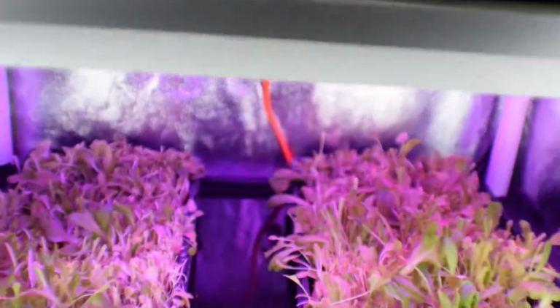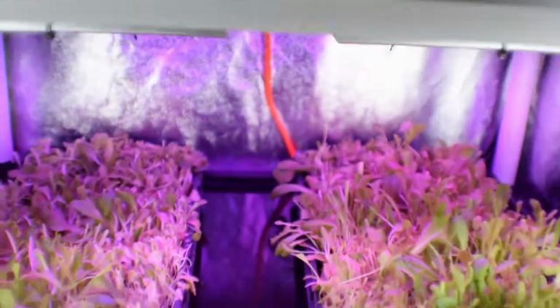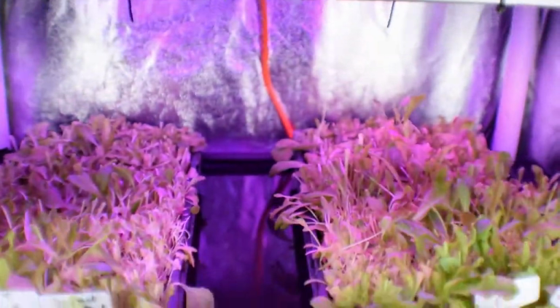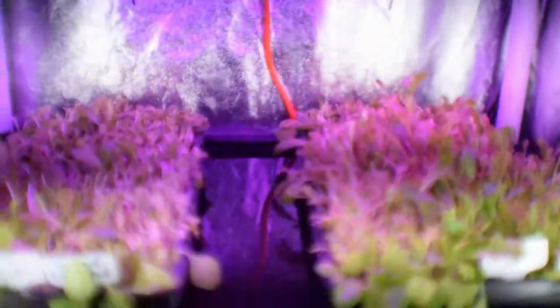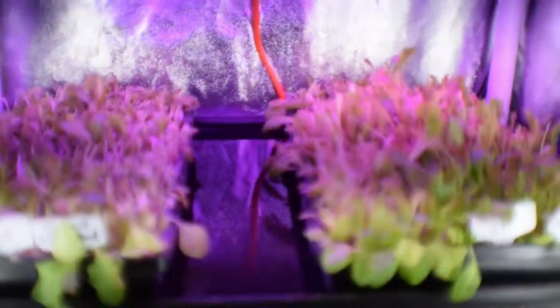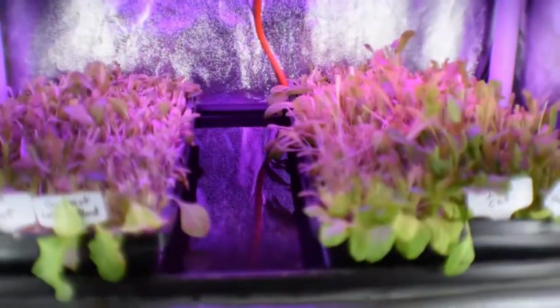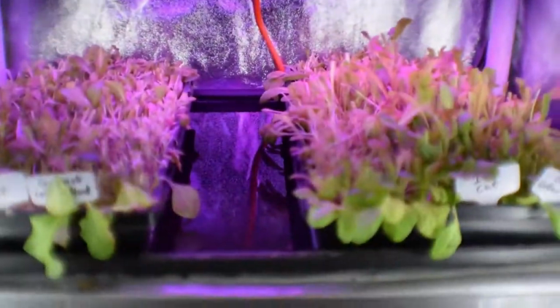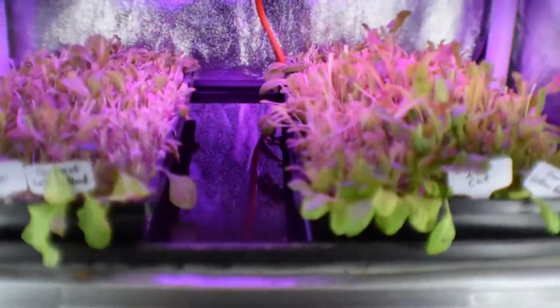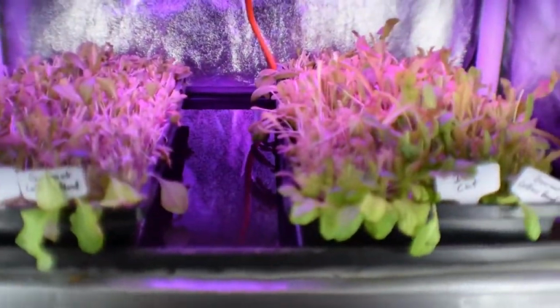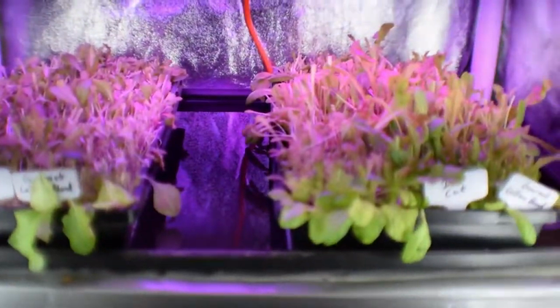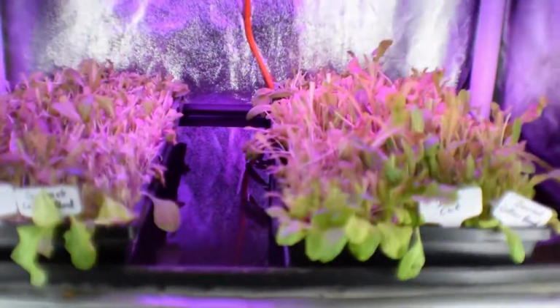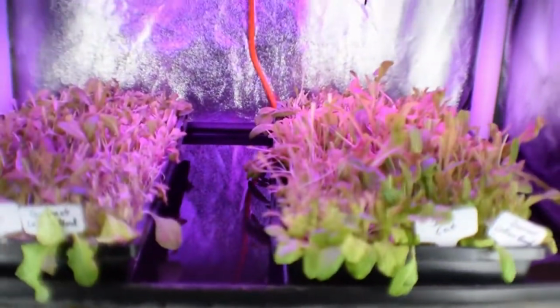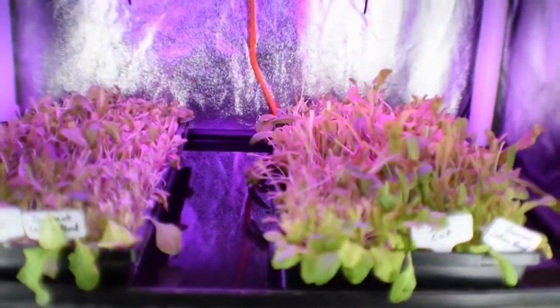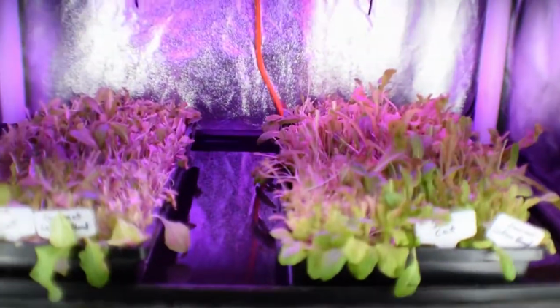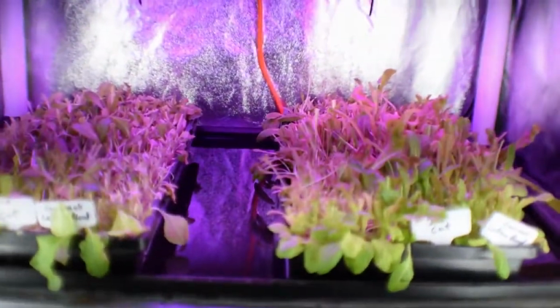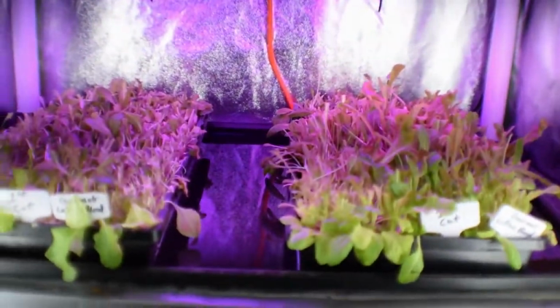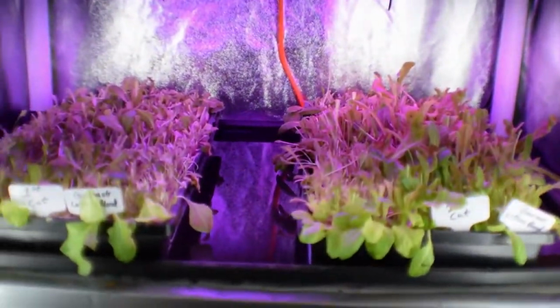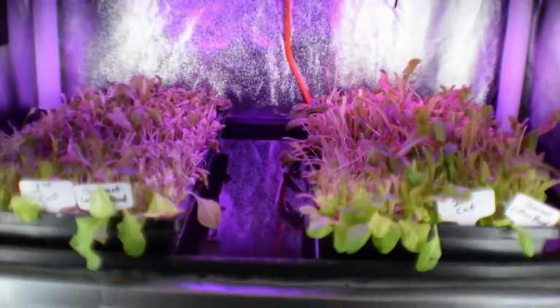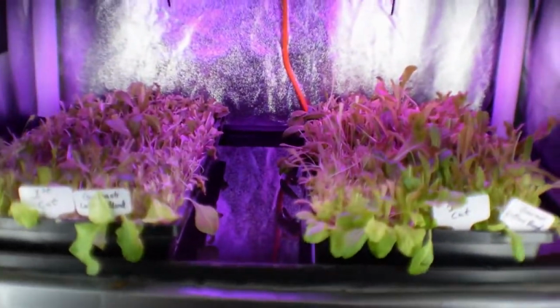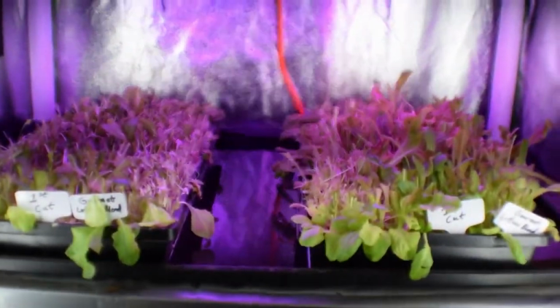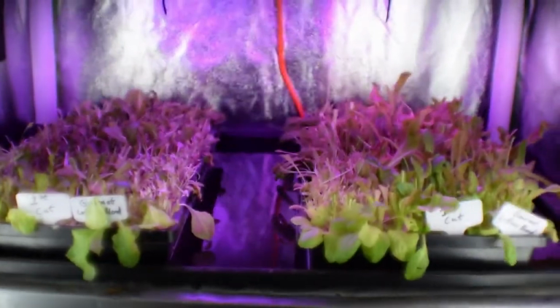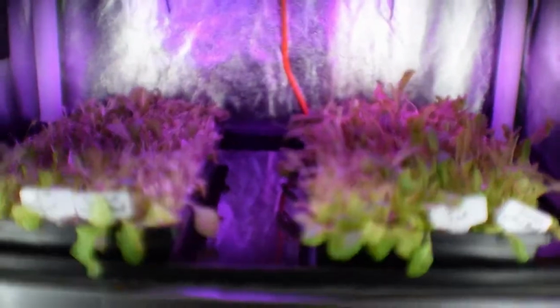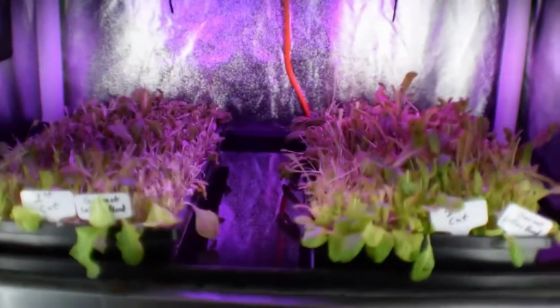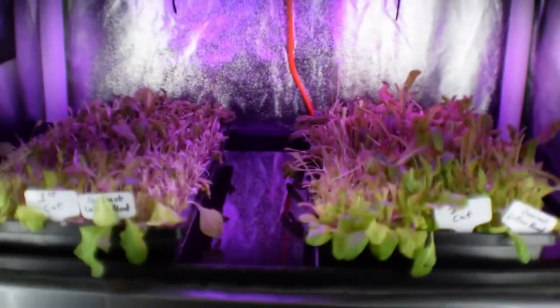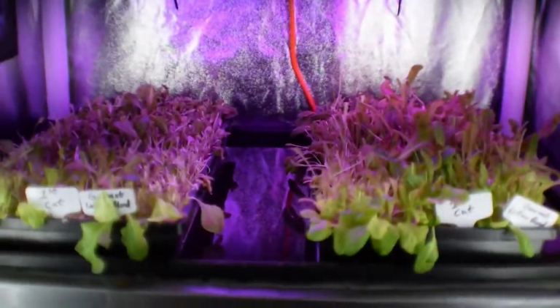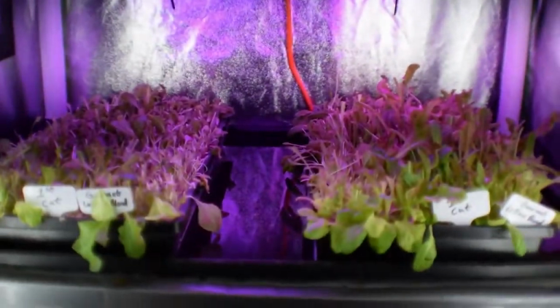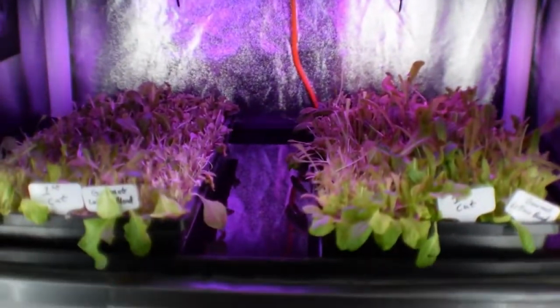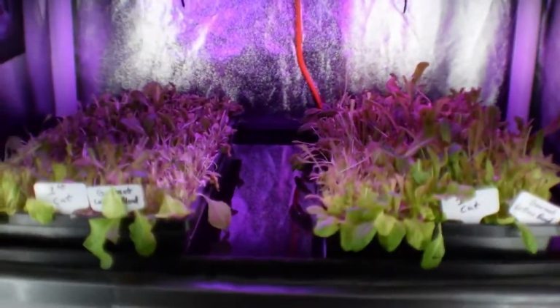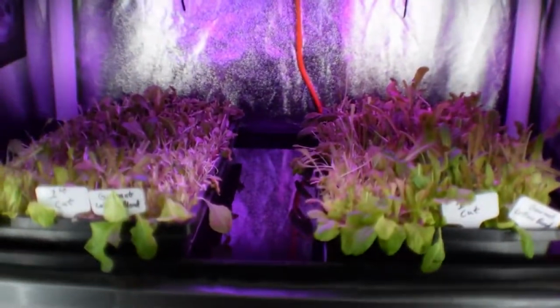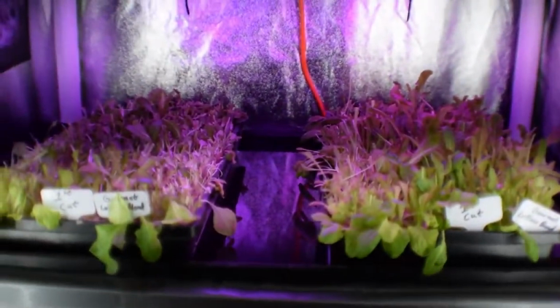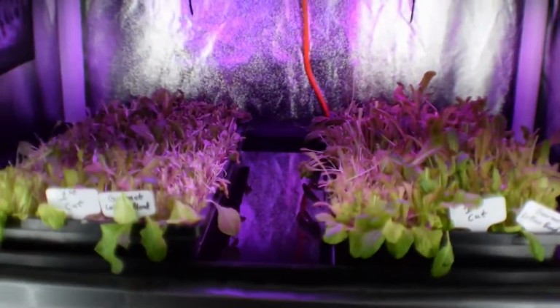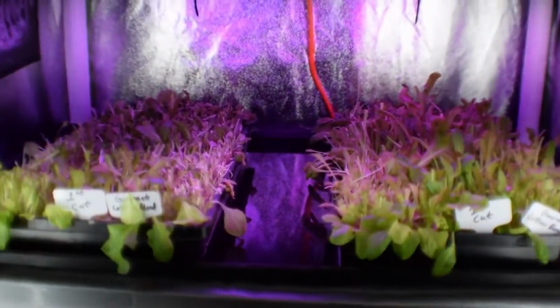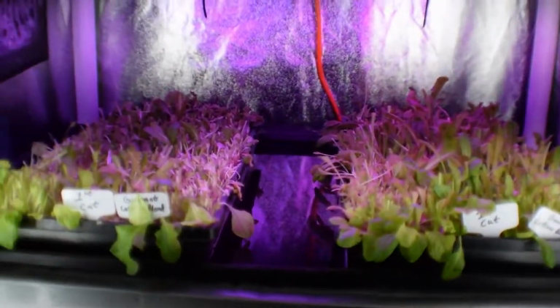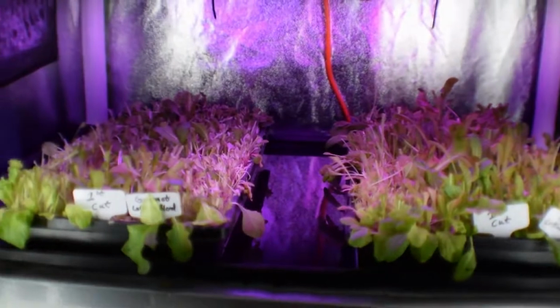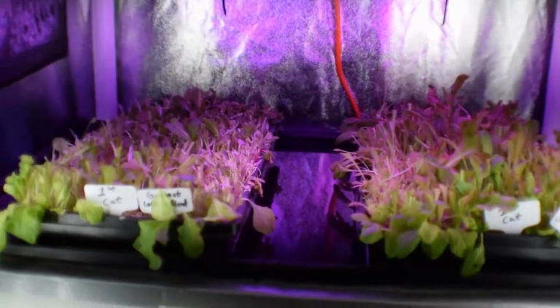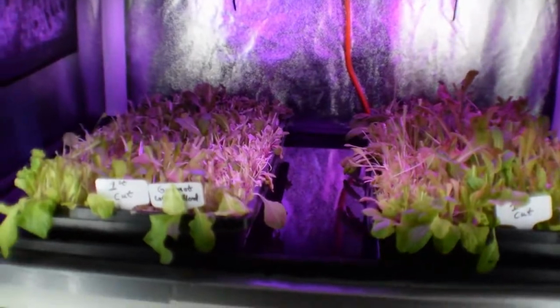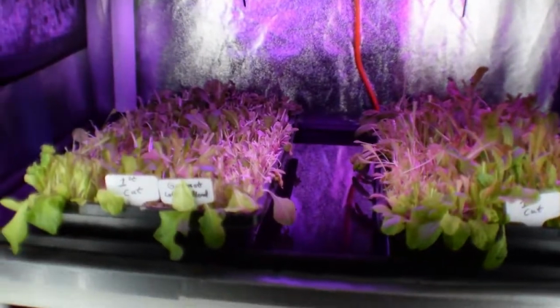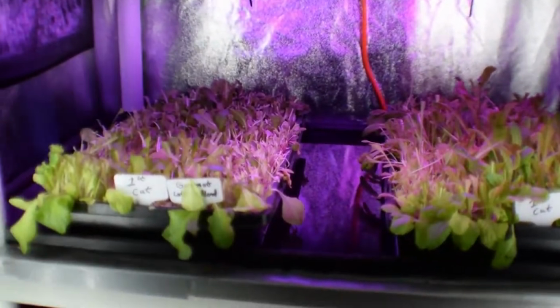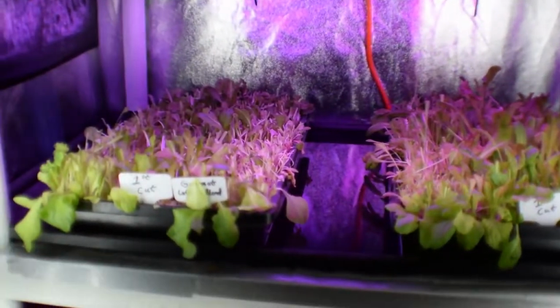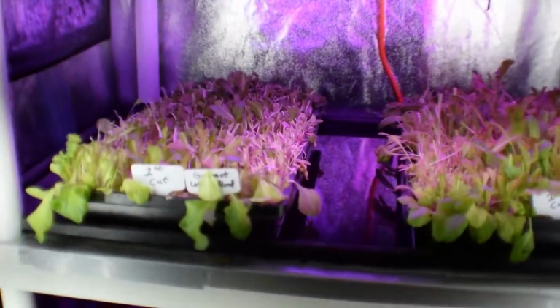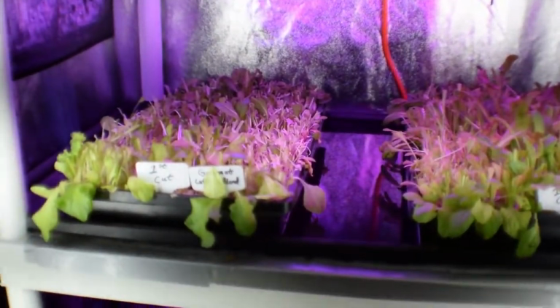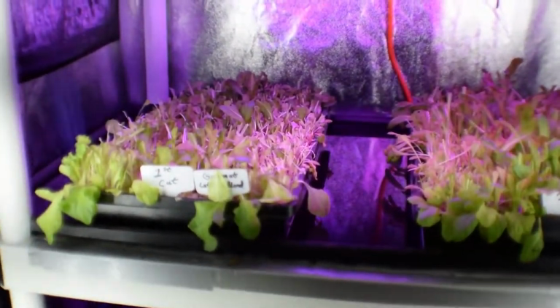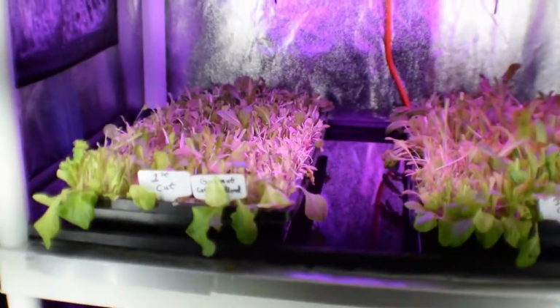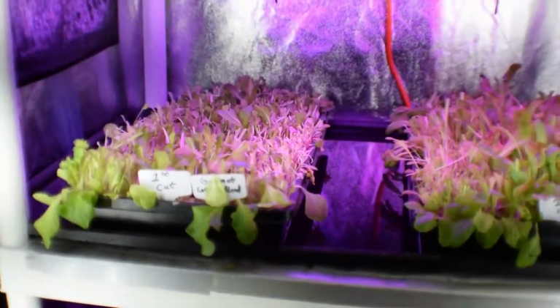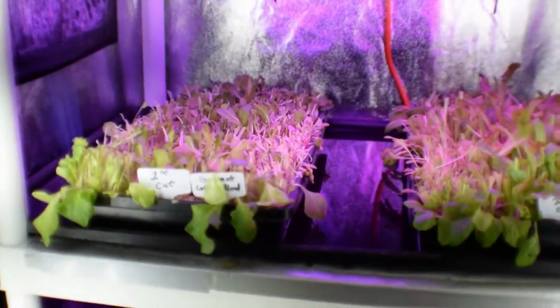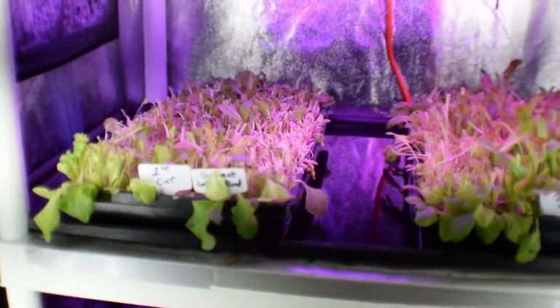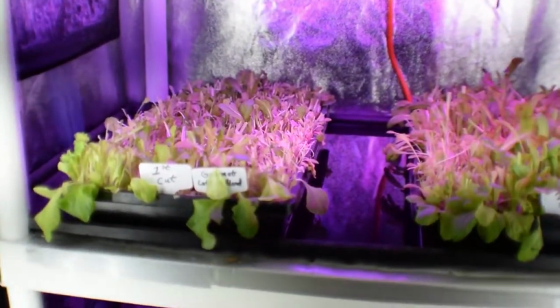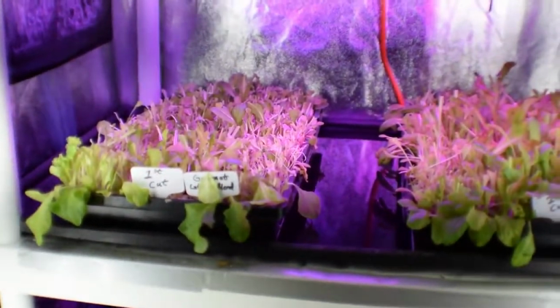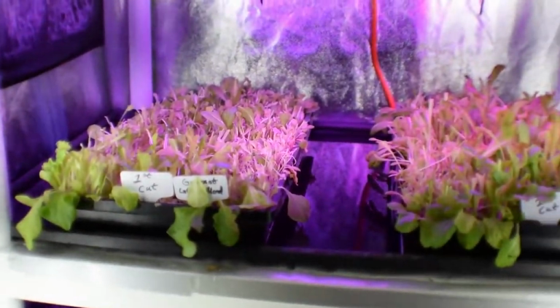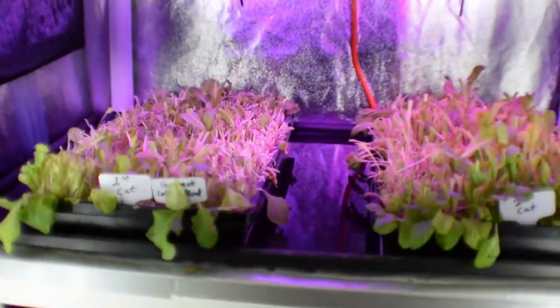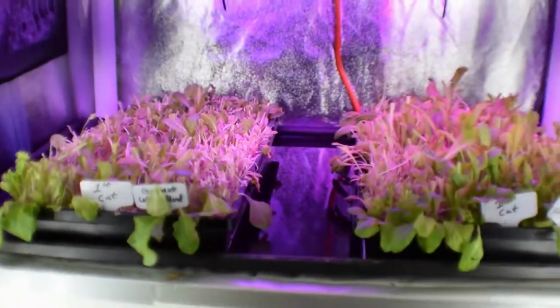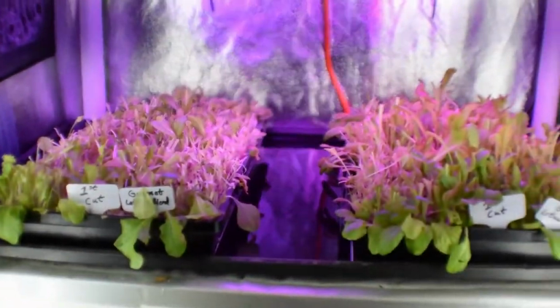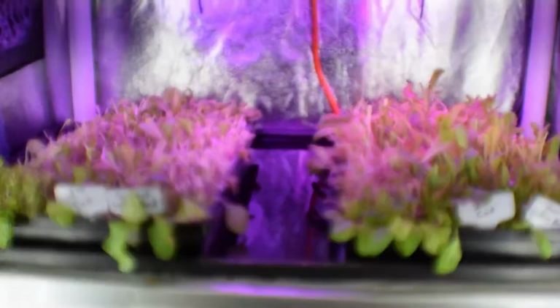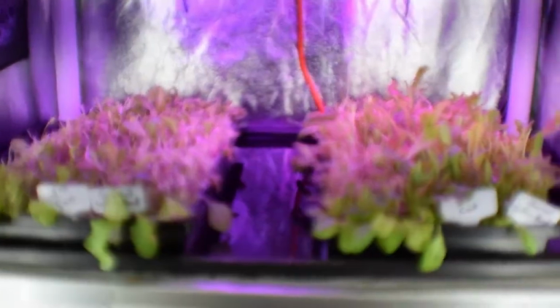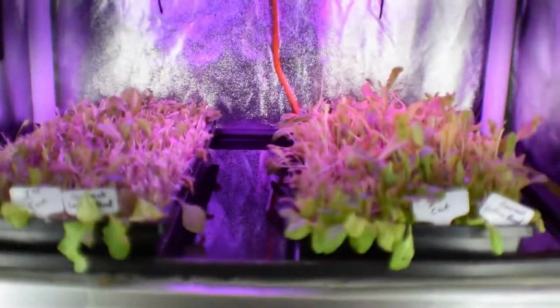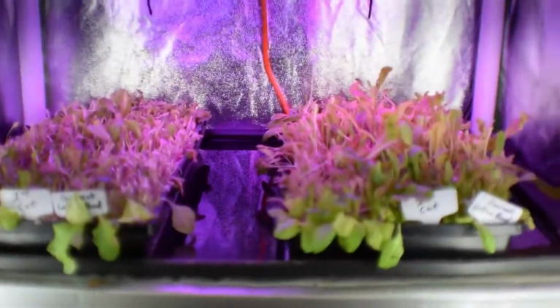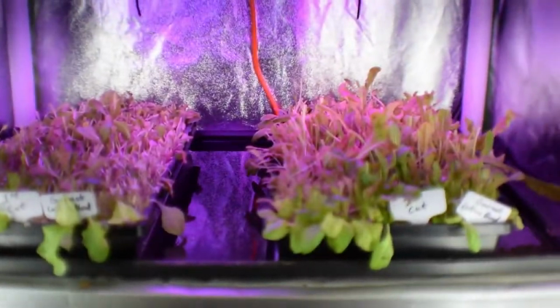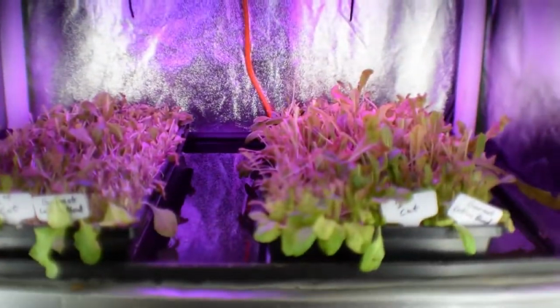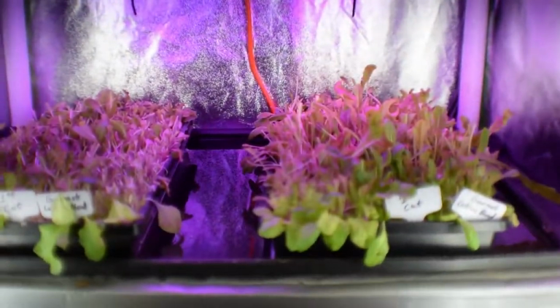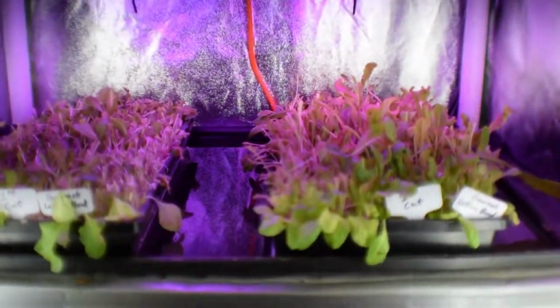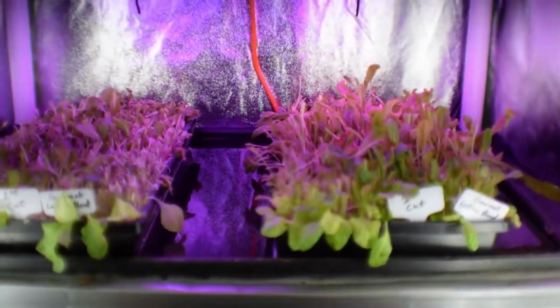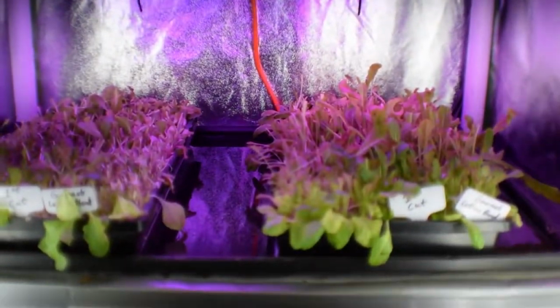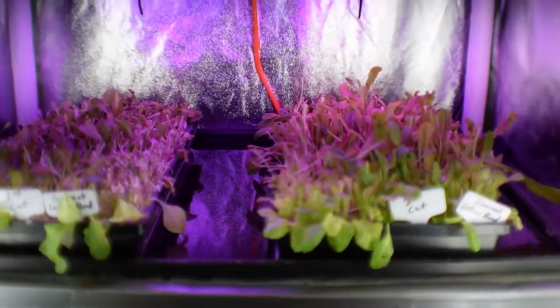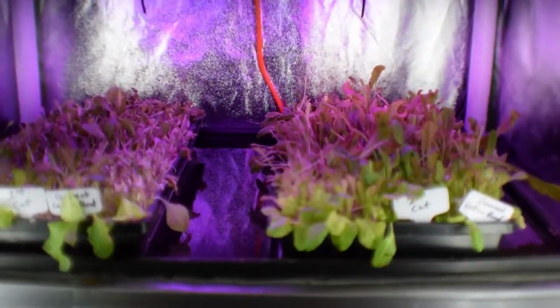I'm hoping to see on these that by next weekend when we do our video update, we're going to see that same type of regrowth on these two trays.